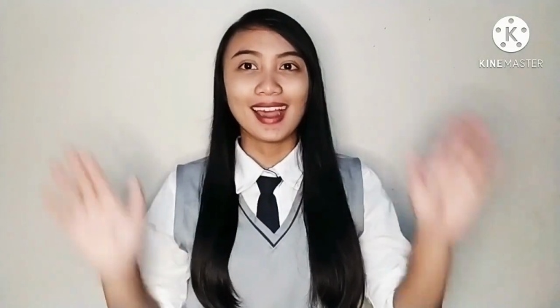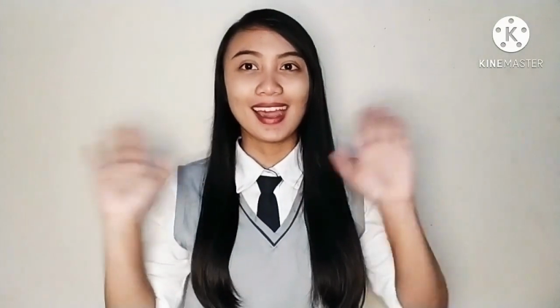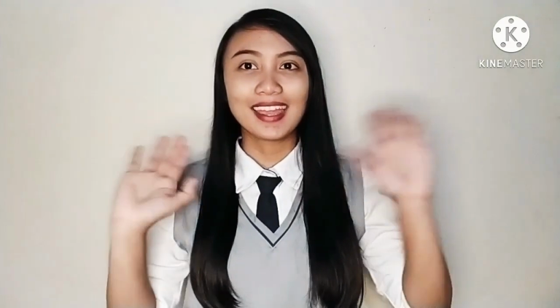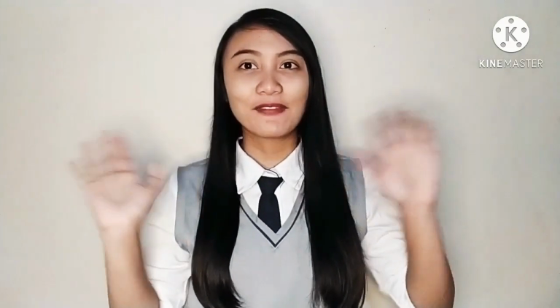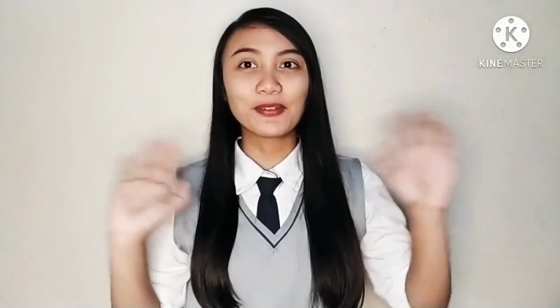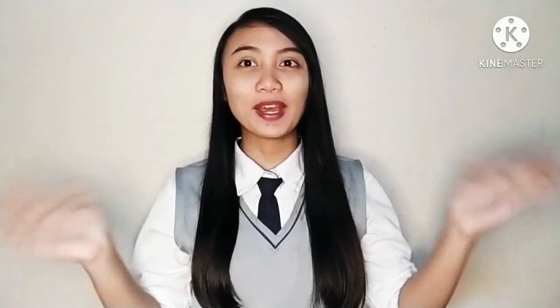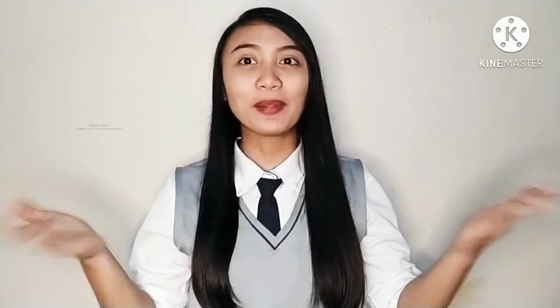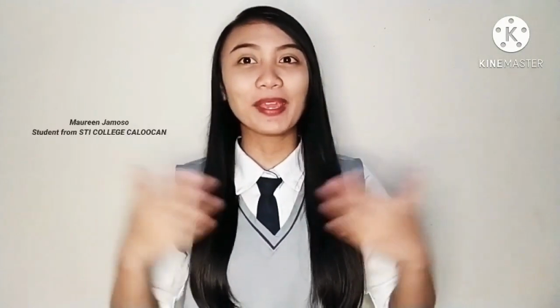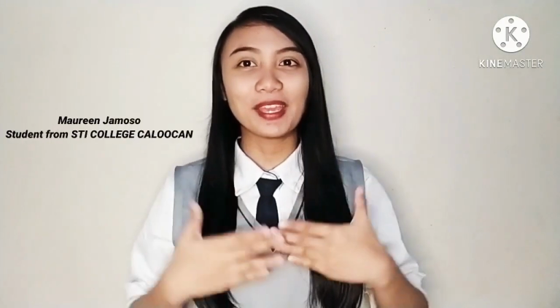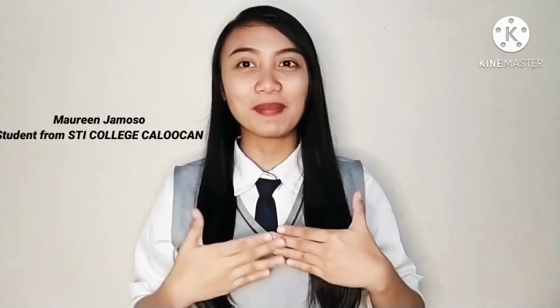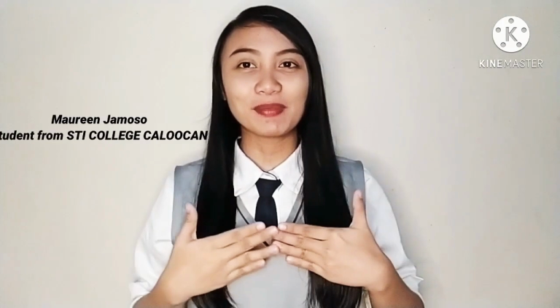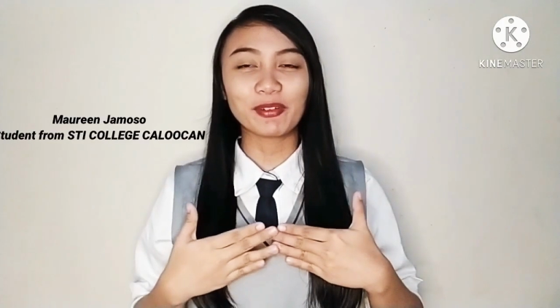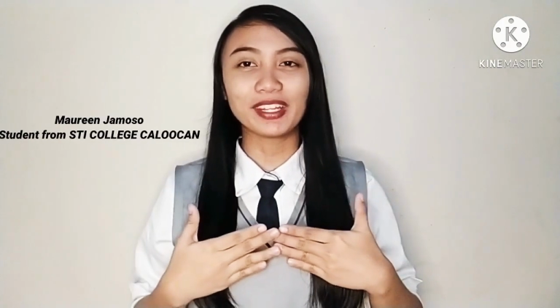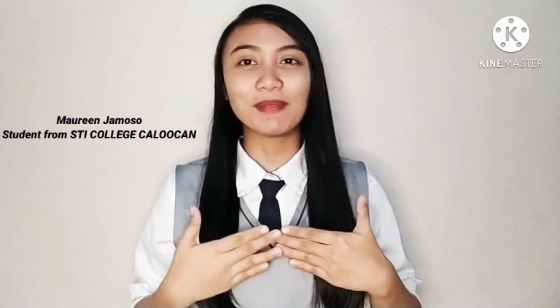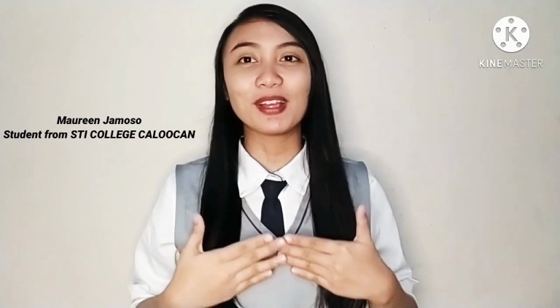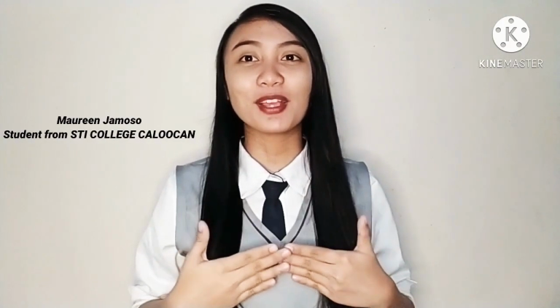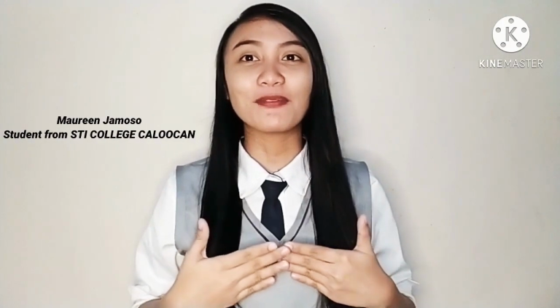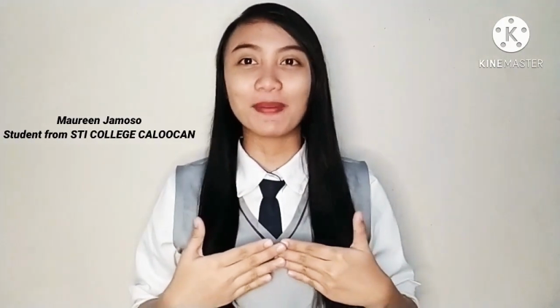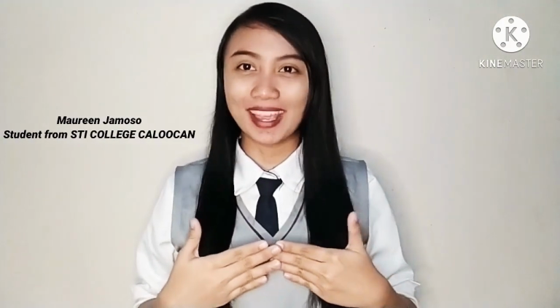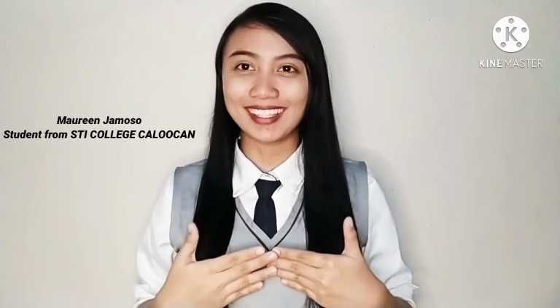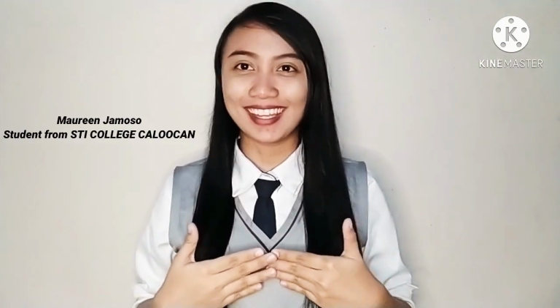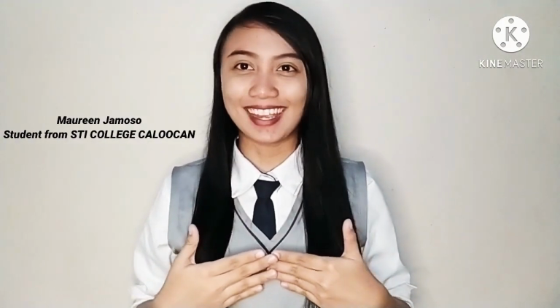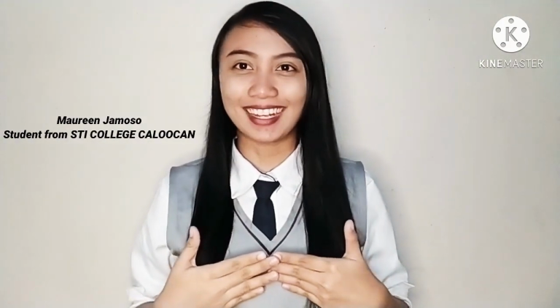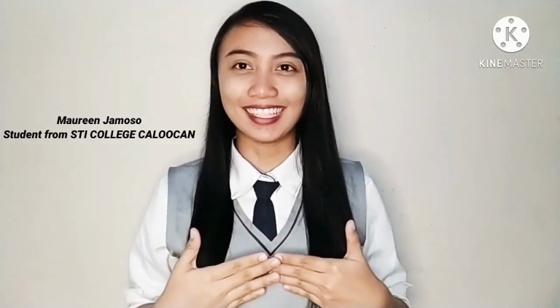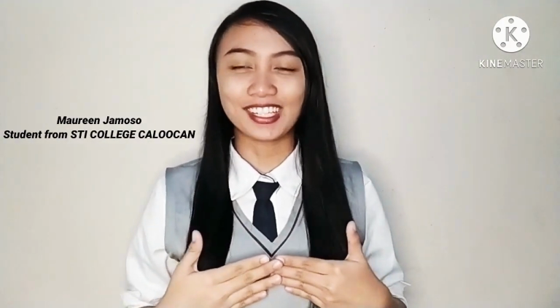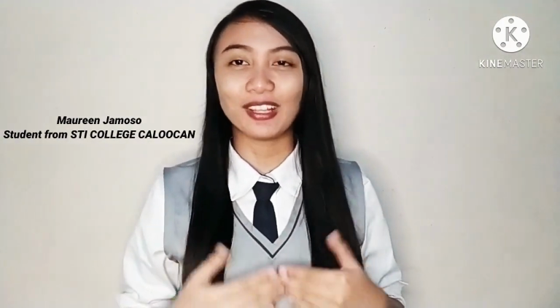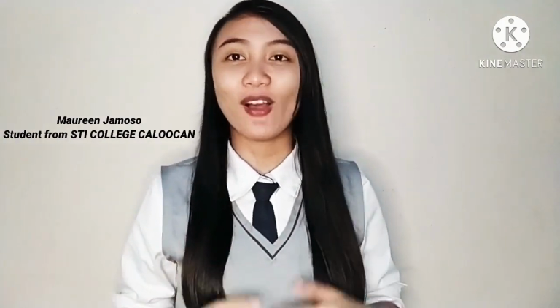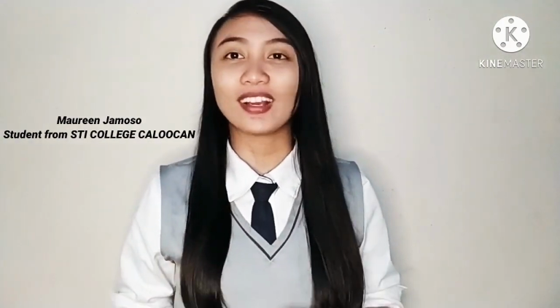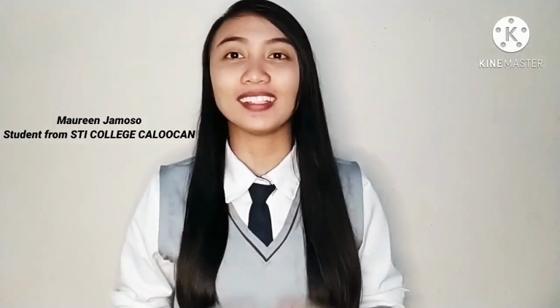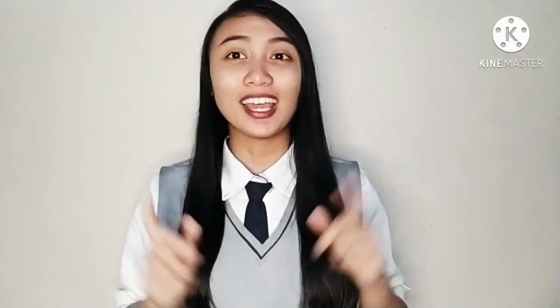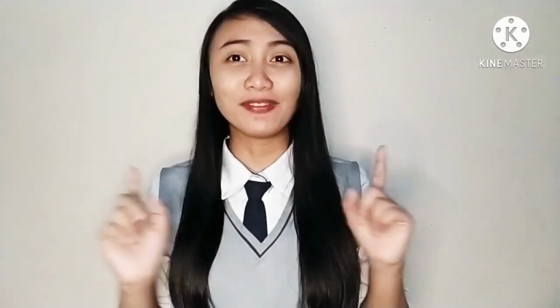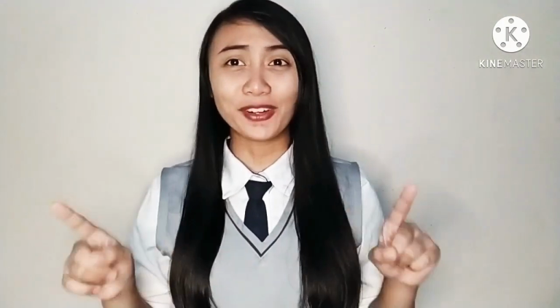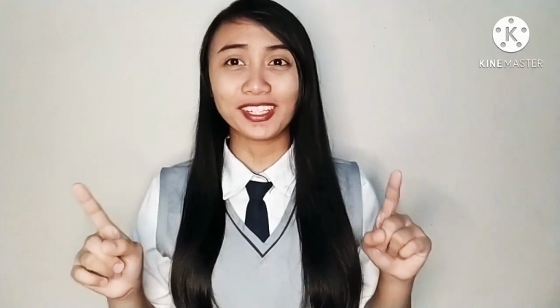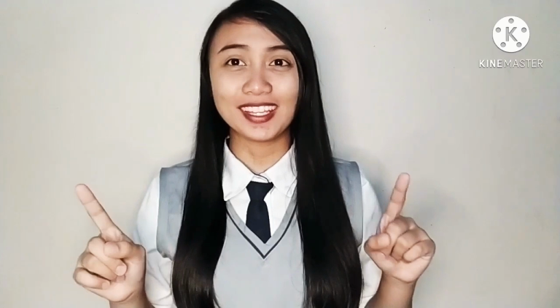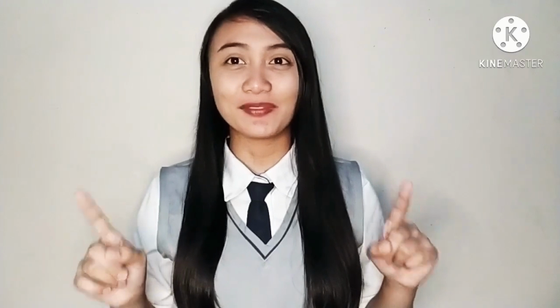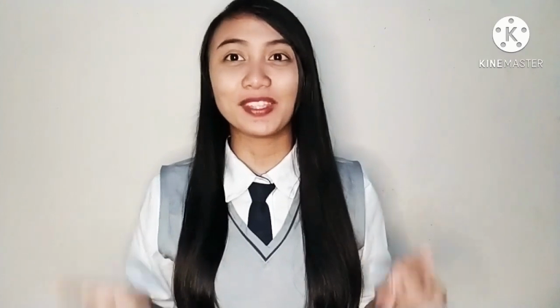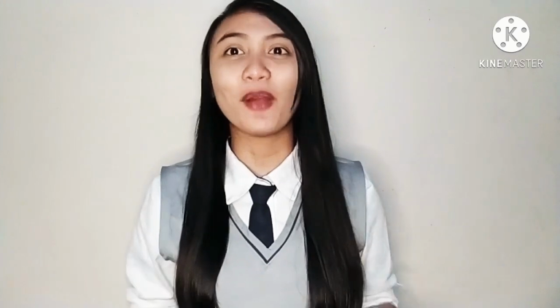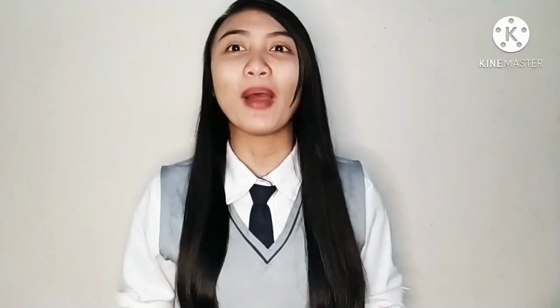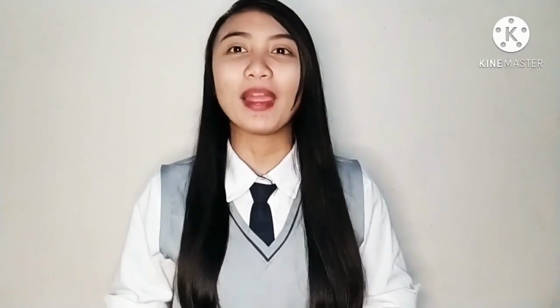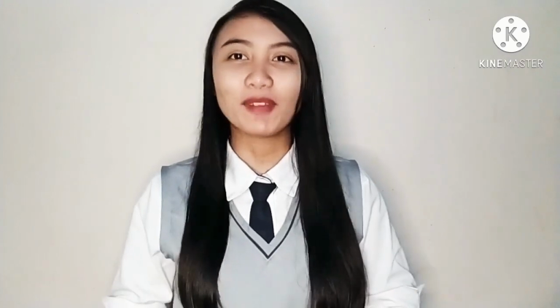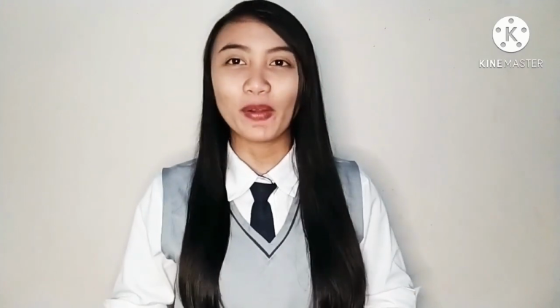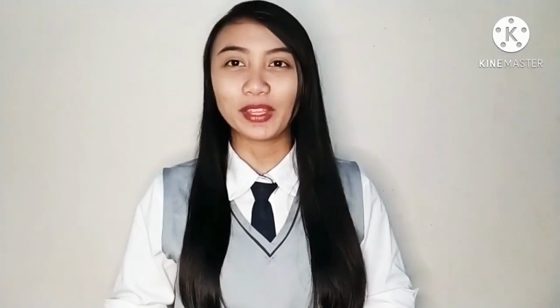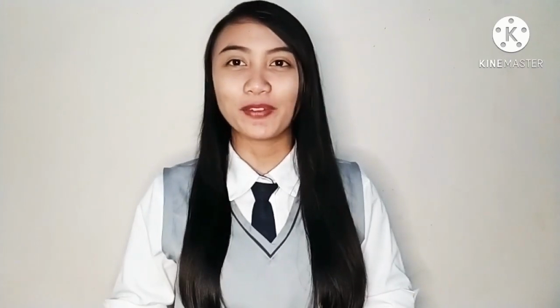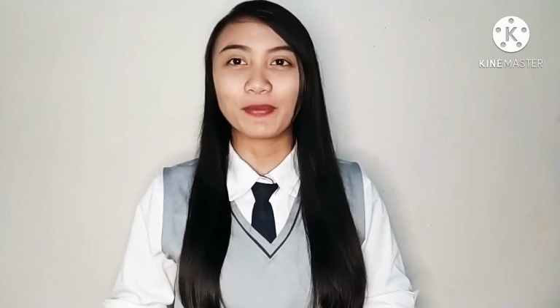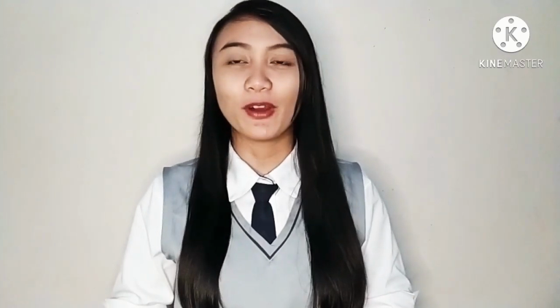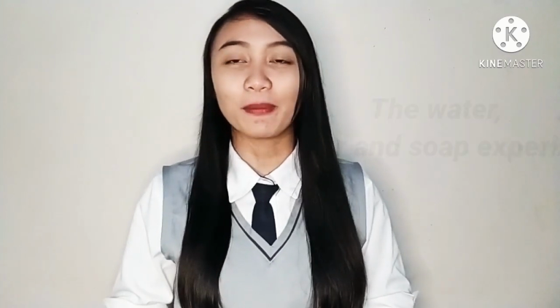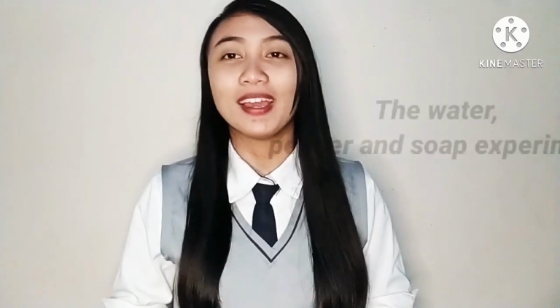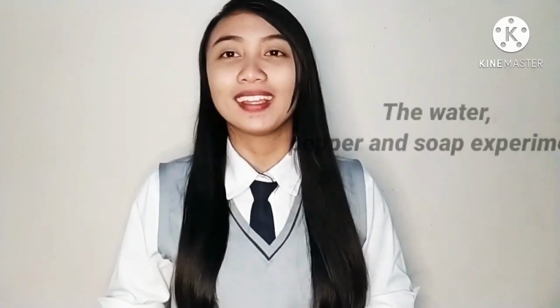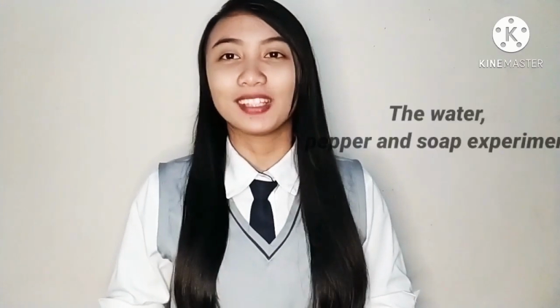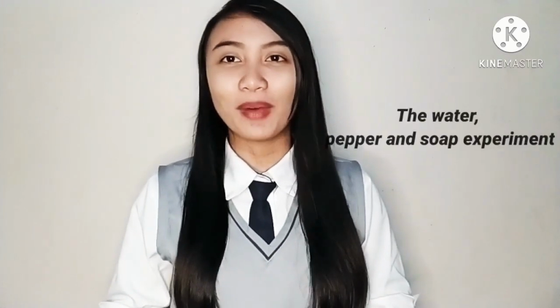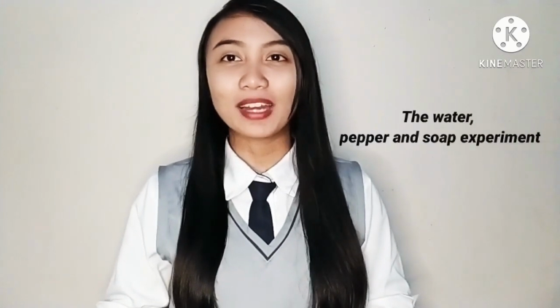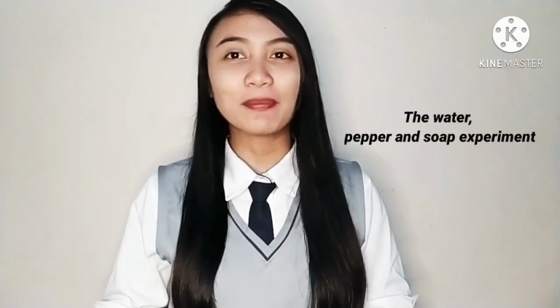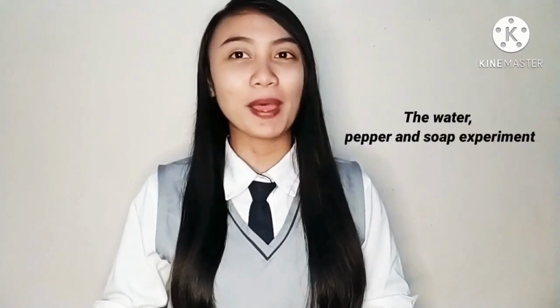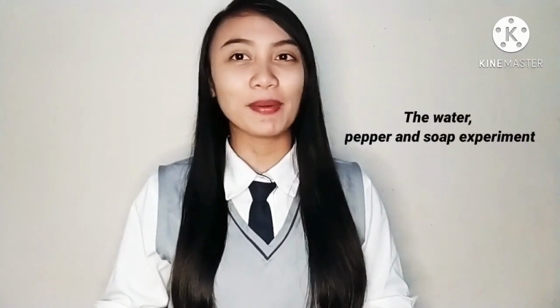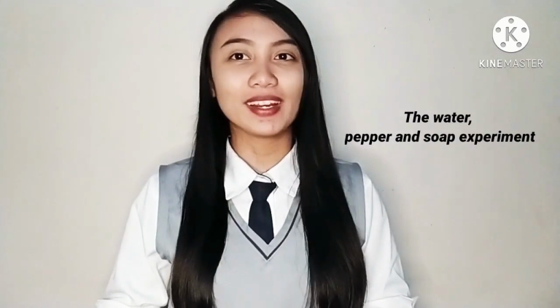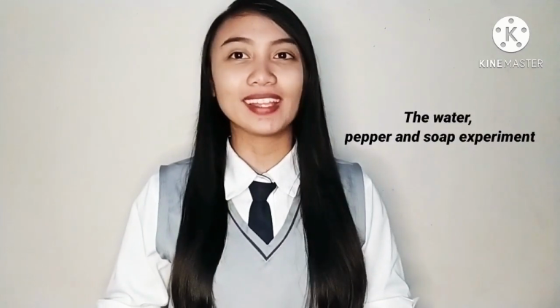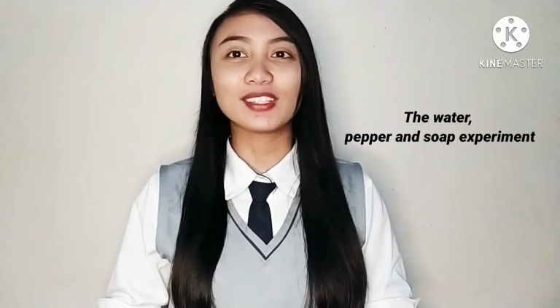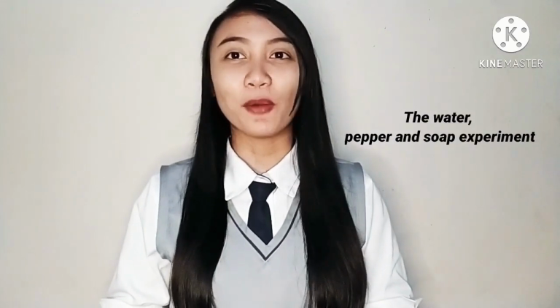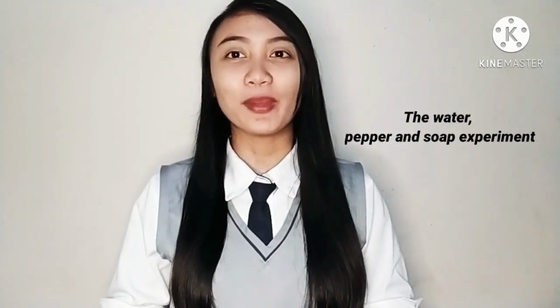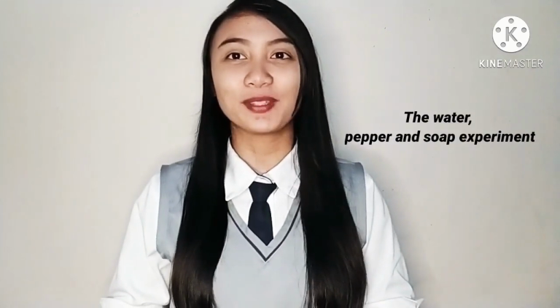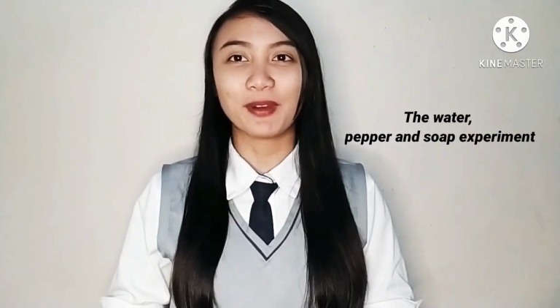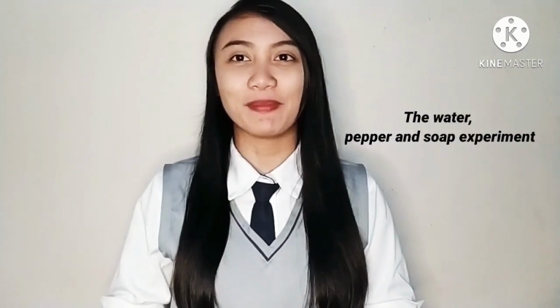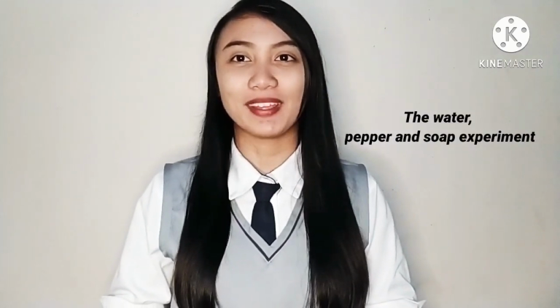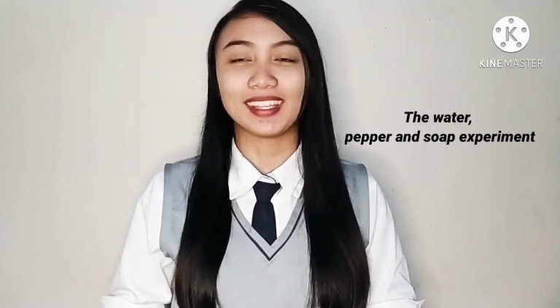Hi everyone! My name is Maureen Hamoso from STI College, Caloocan. And for today's video, I'm going to perform the Water, Pepper and Soap Experiment.